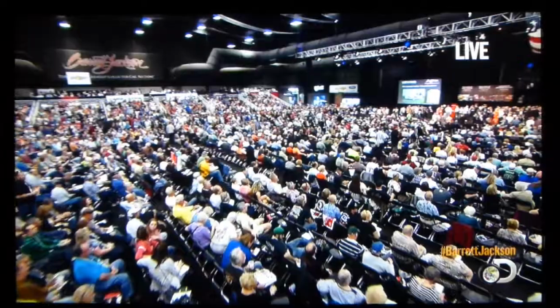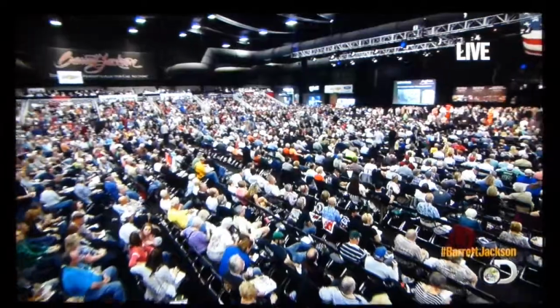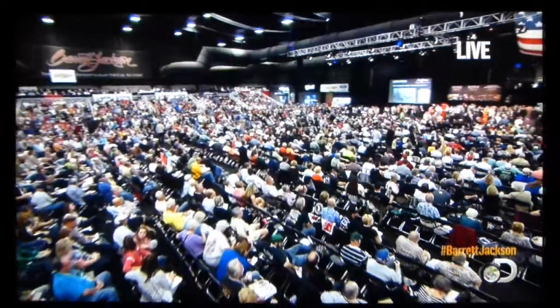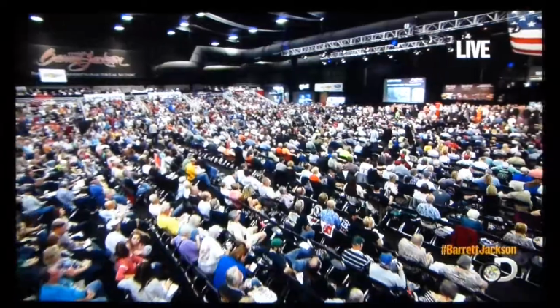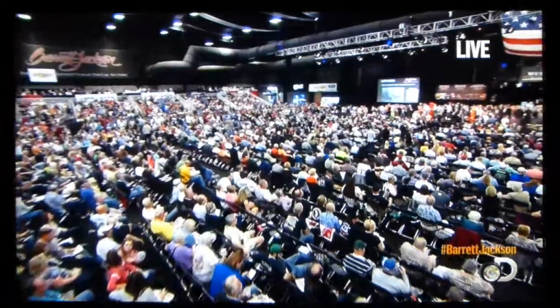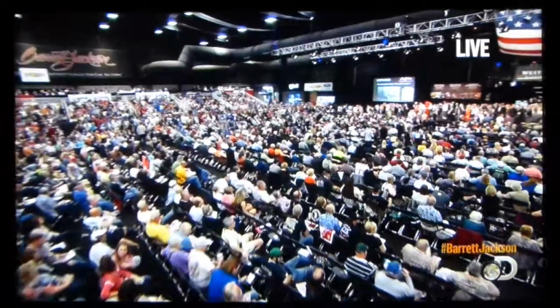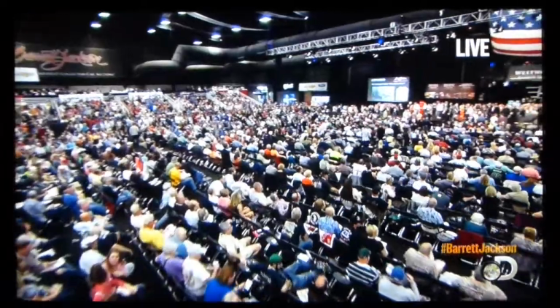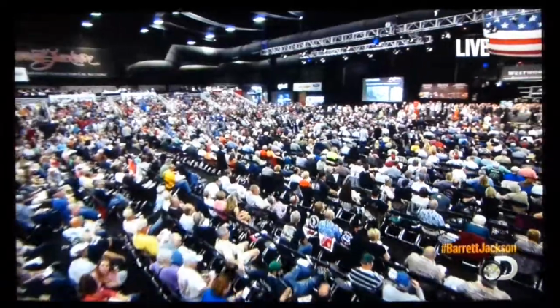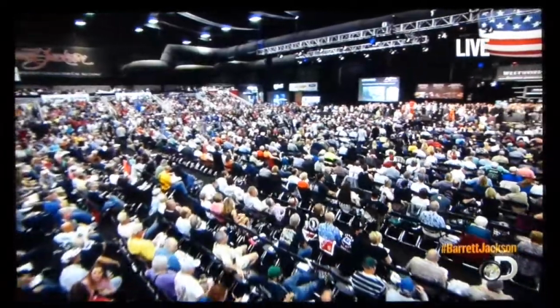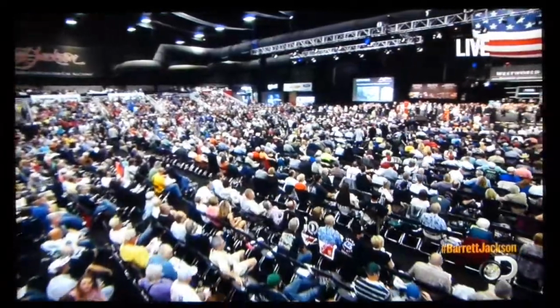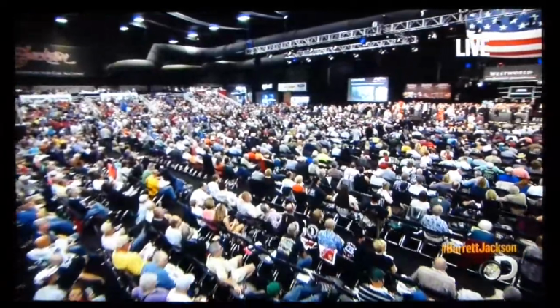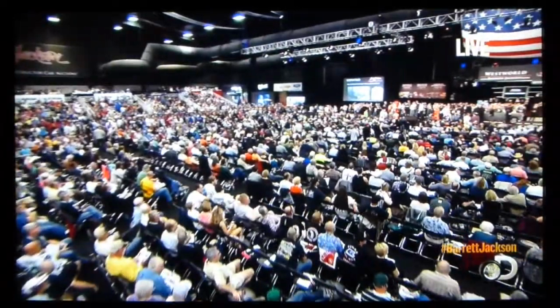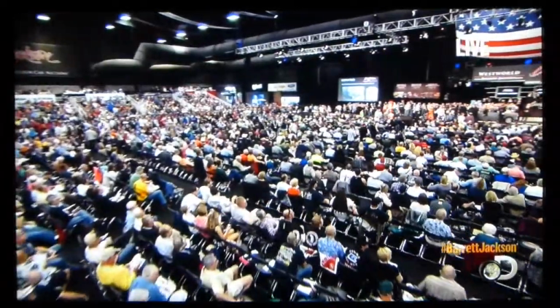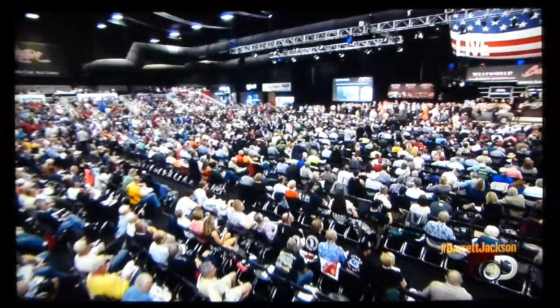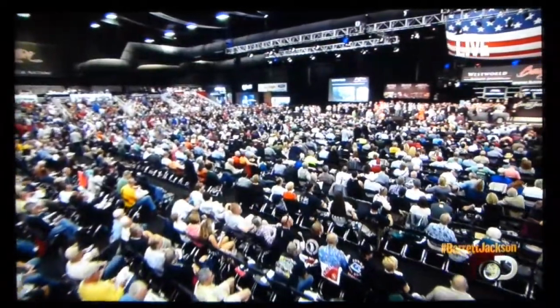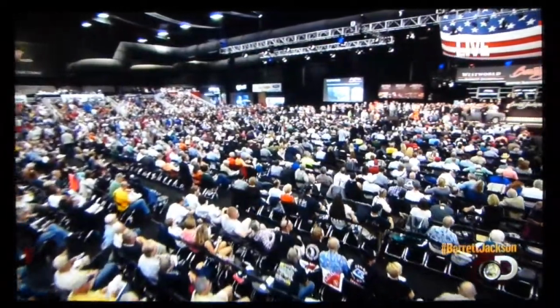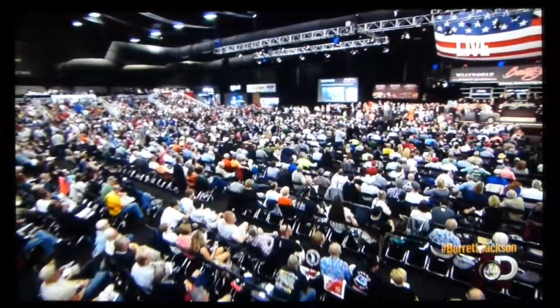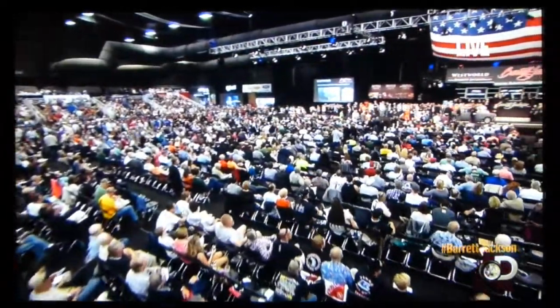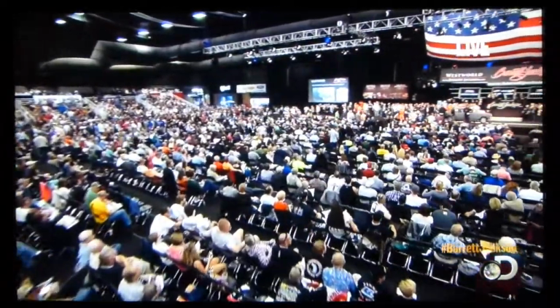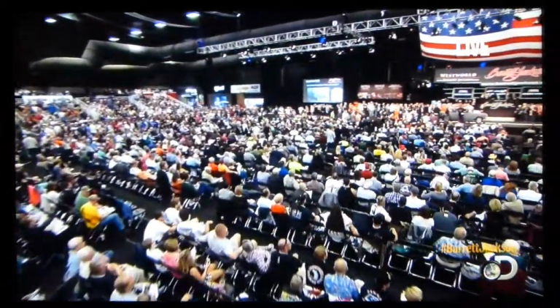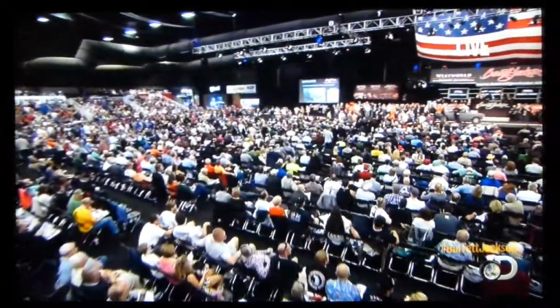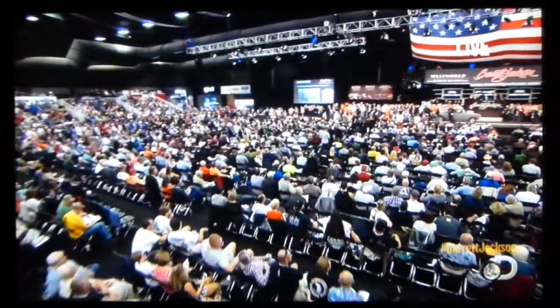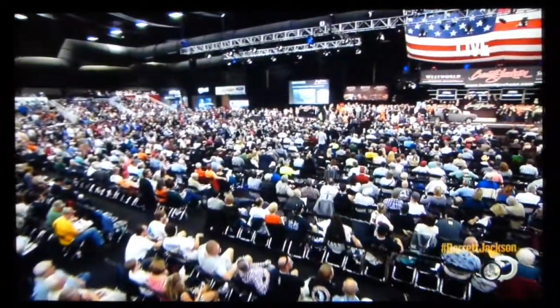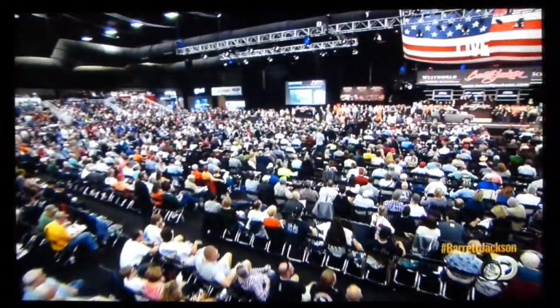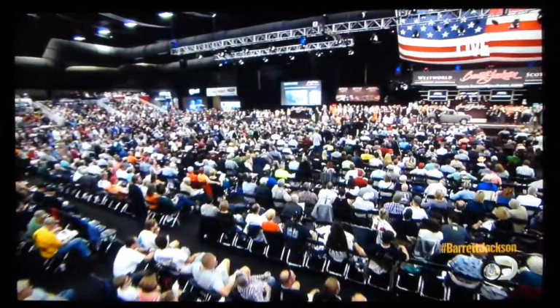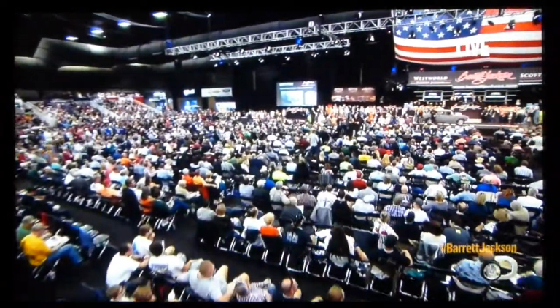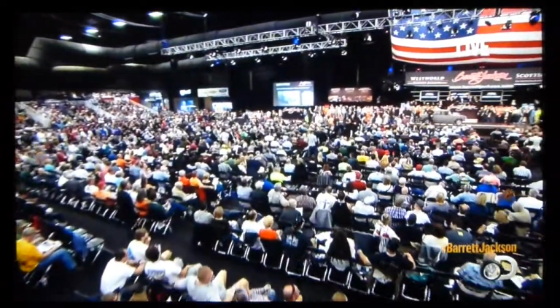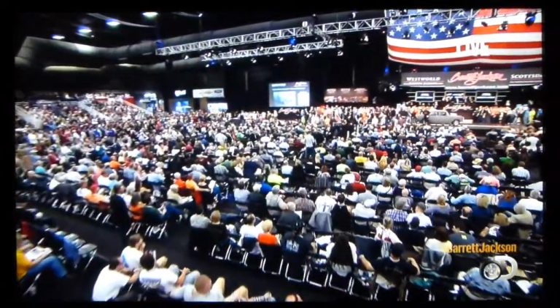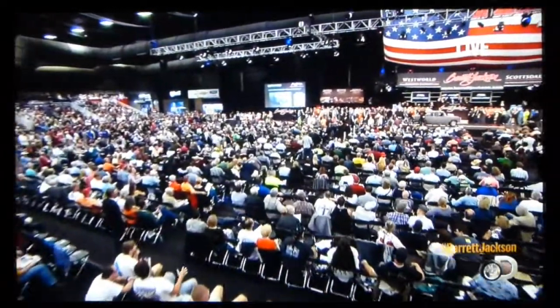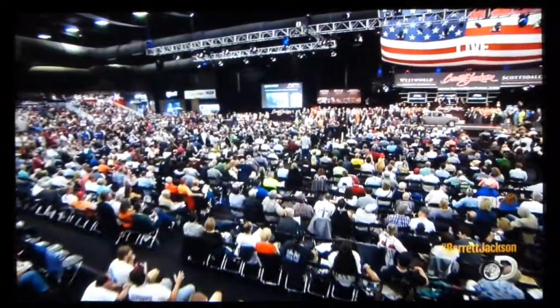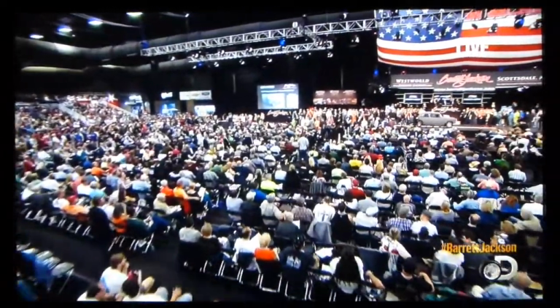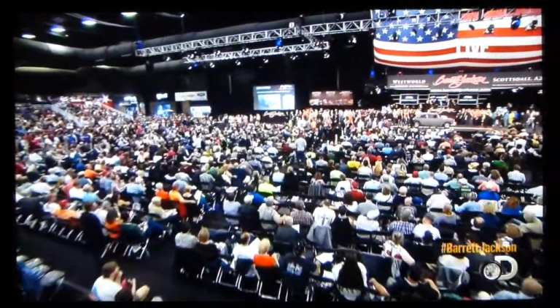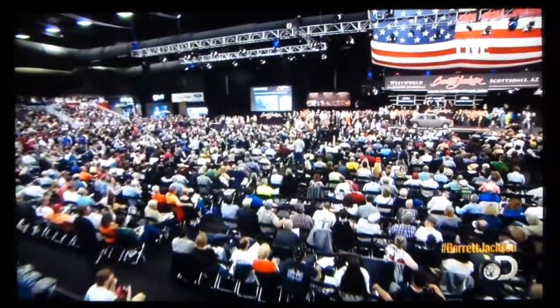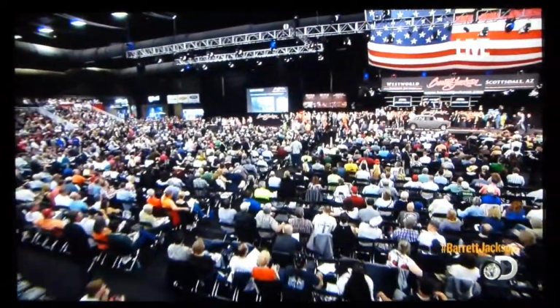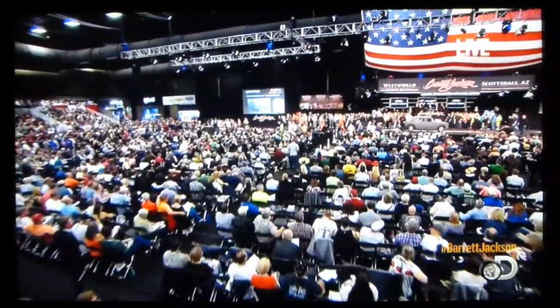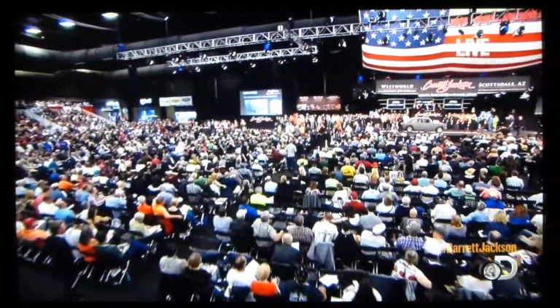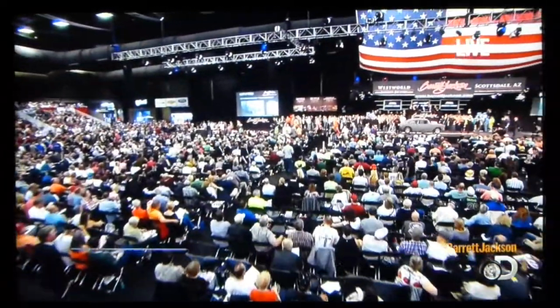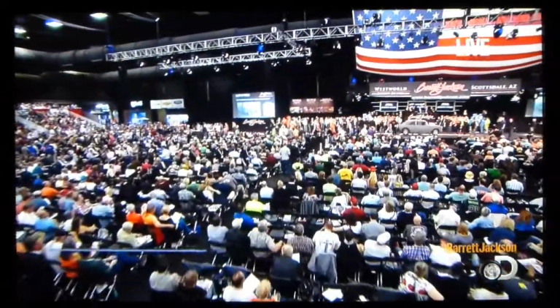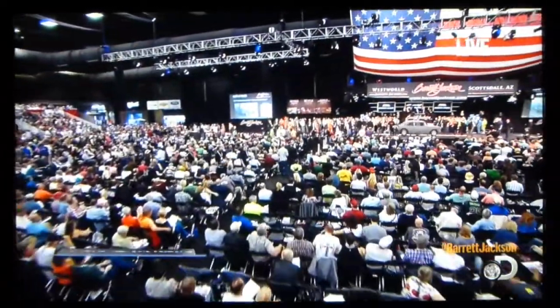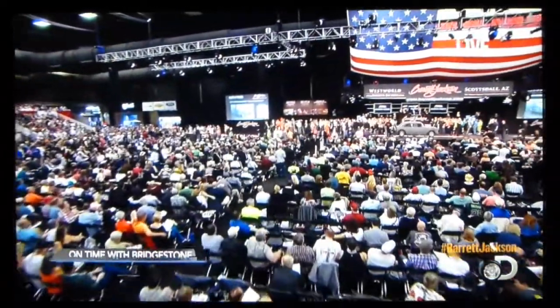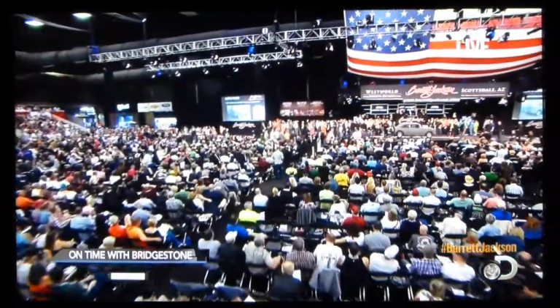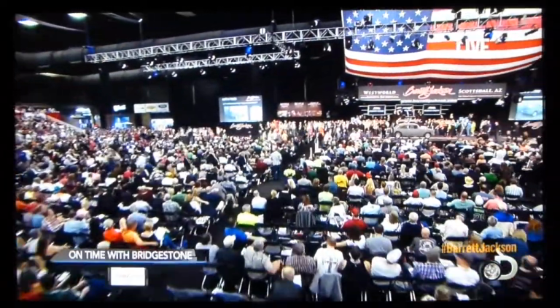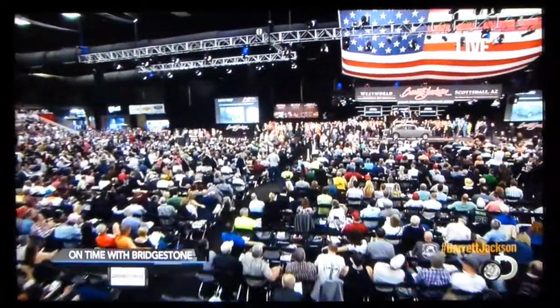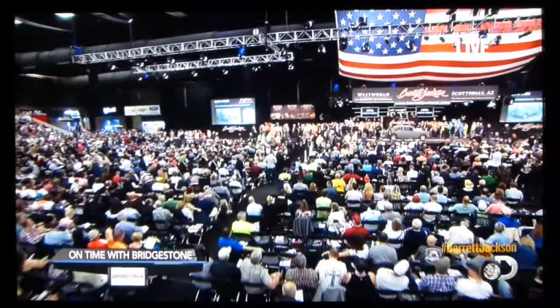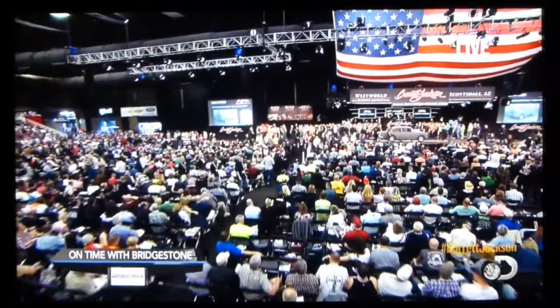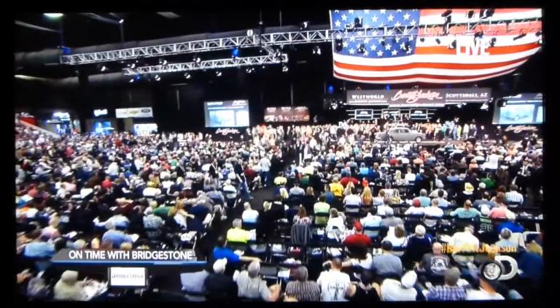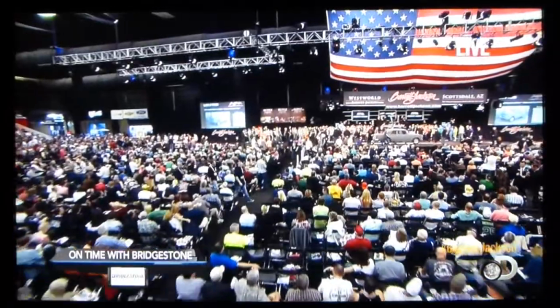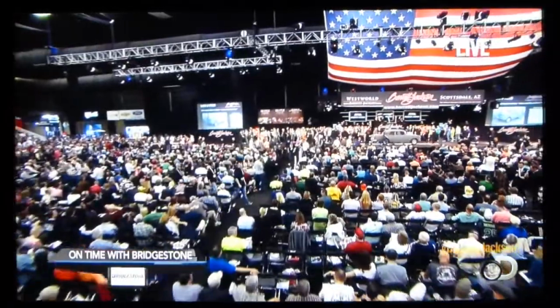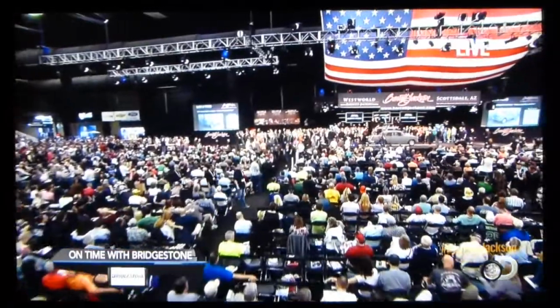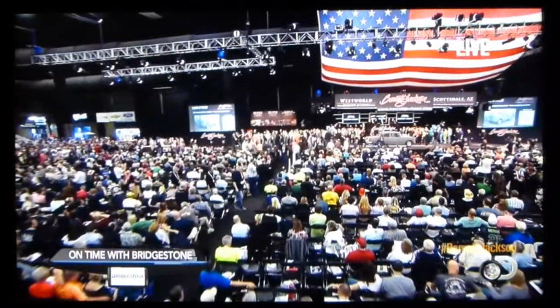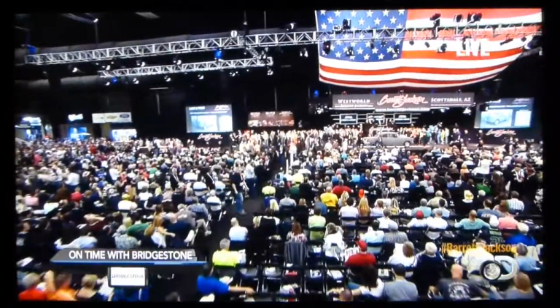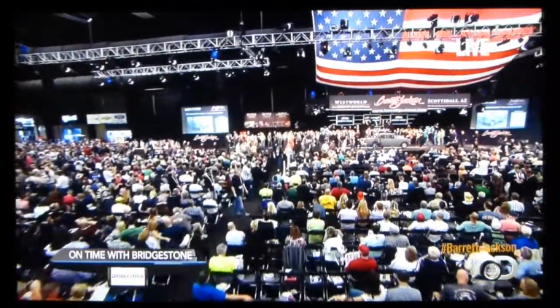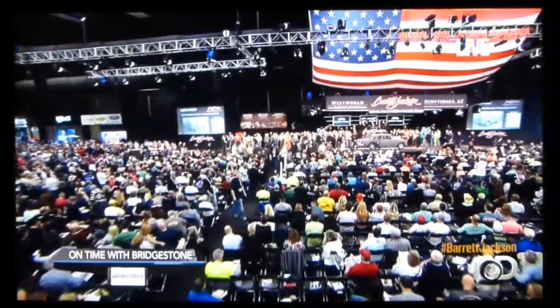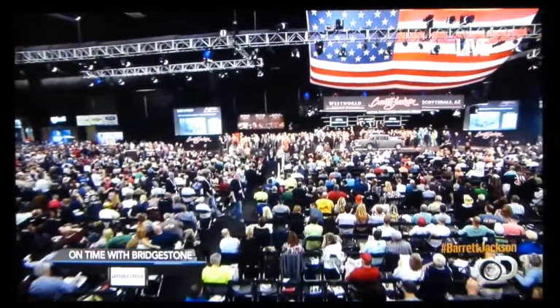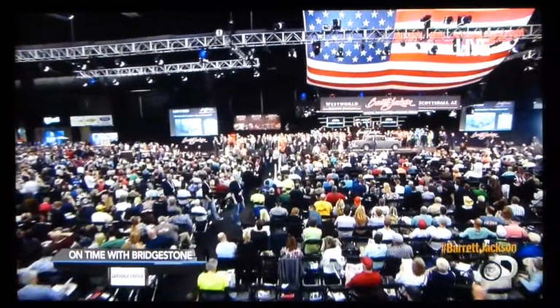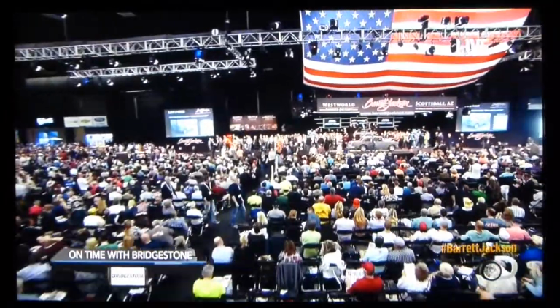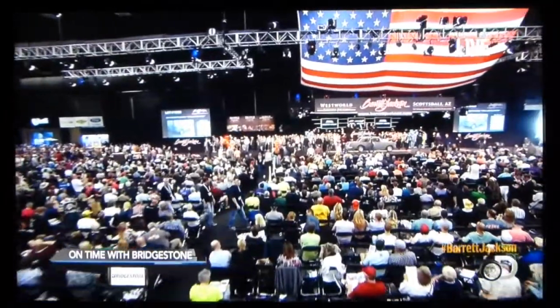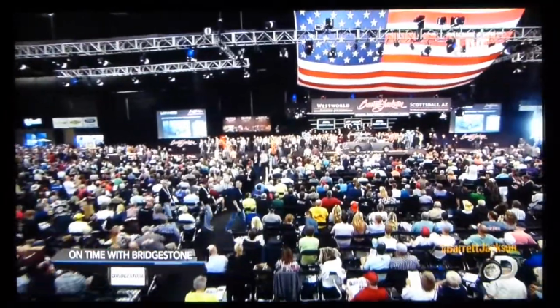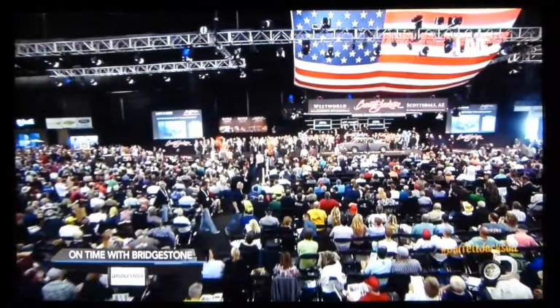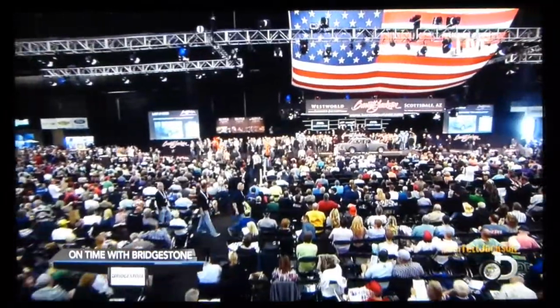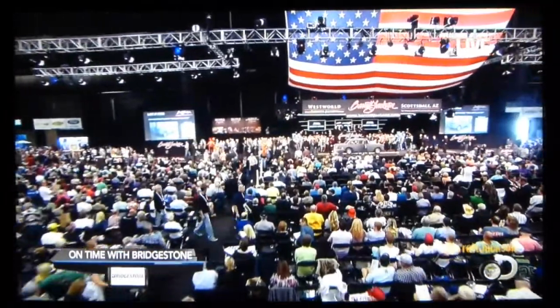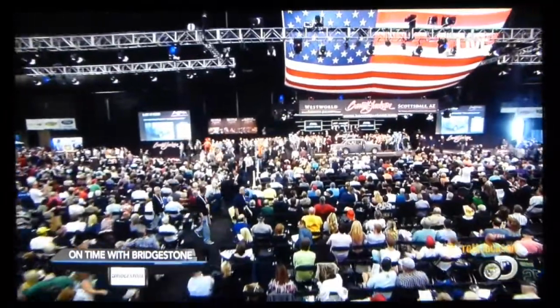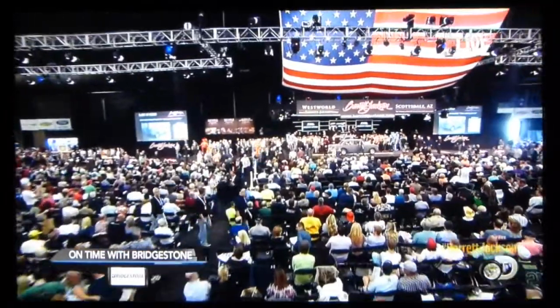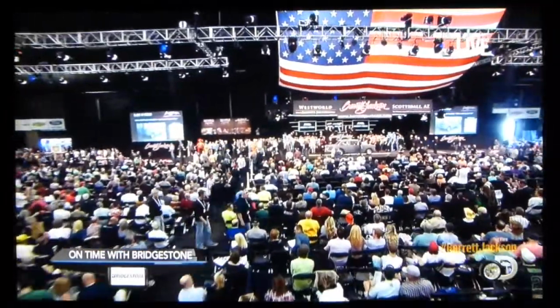We're two hours into our coverage here on the Discovery Network. We've got Chris Jacobs, Christy Lee, Reverend A. Everham, Steve Magnante, Mike Joy, and I'm Rick Jabril.